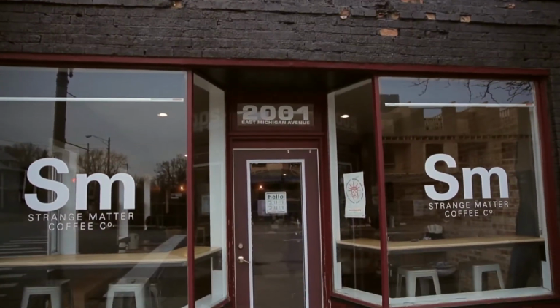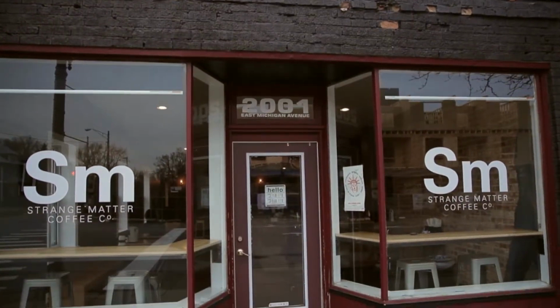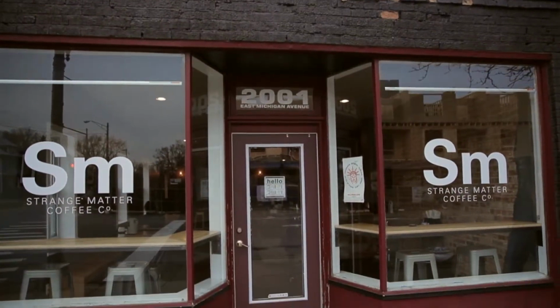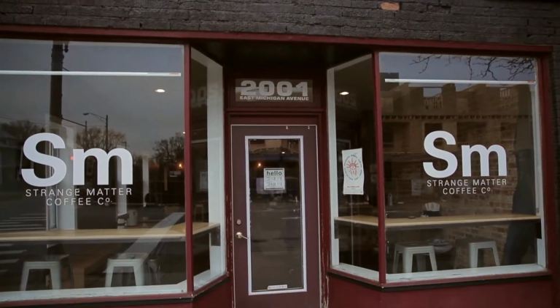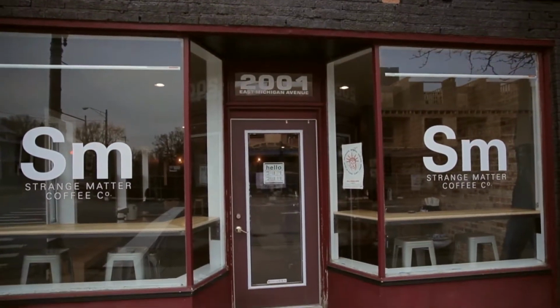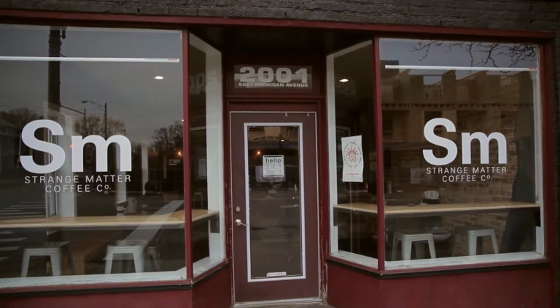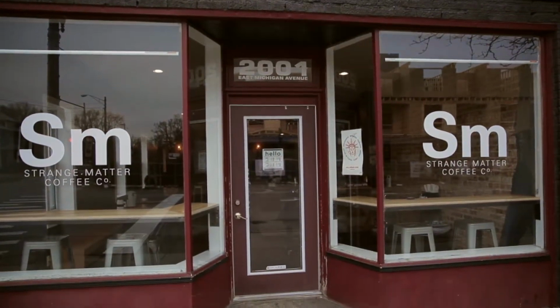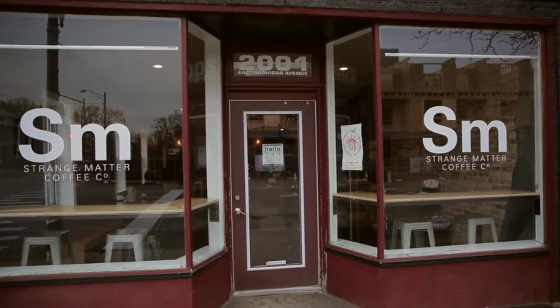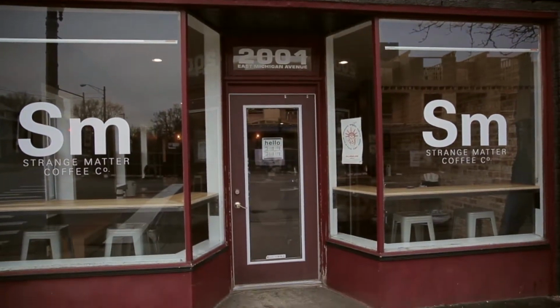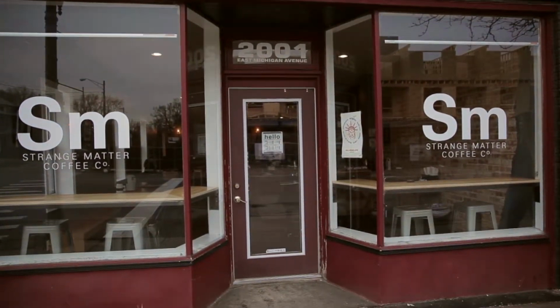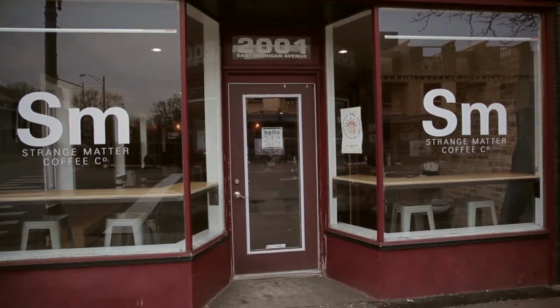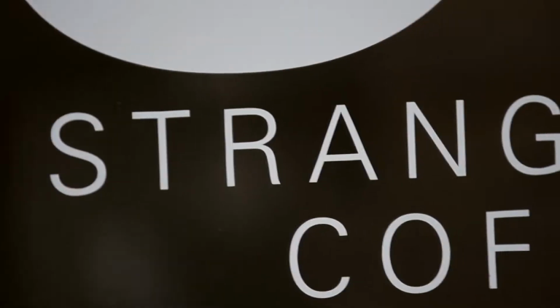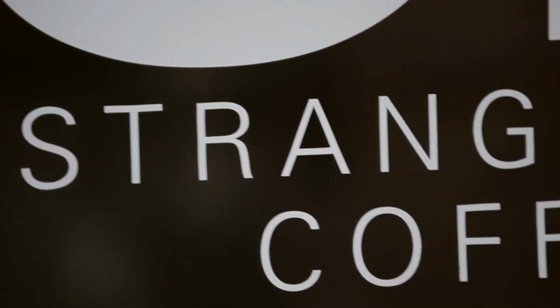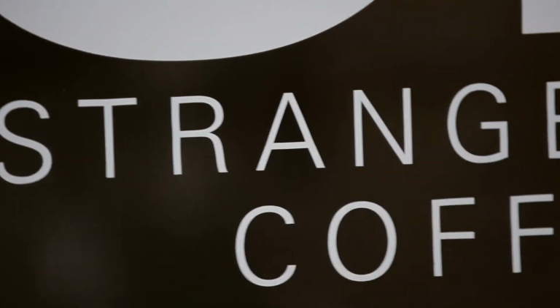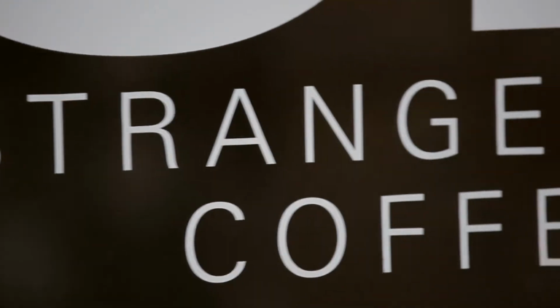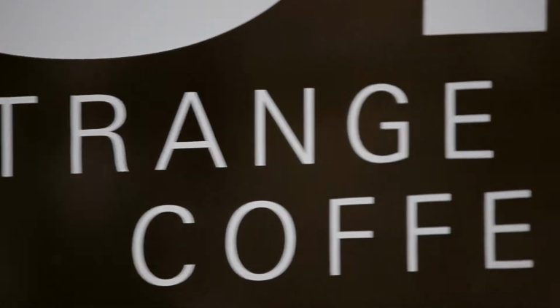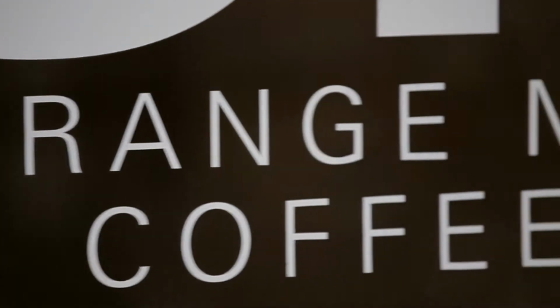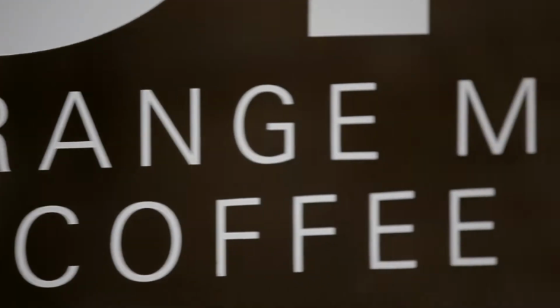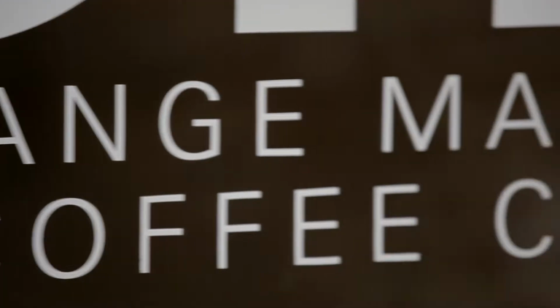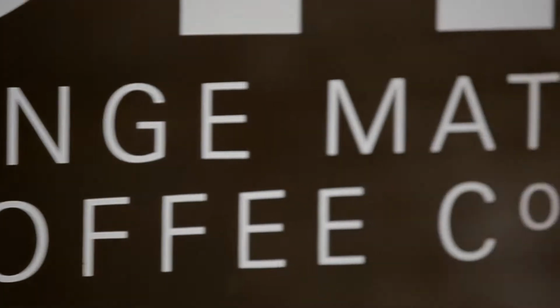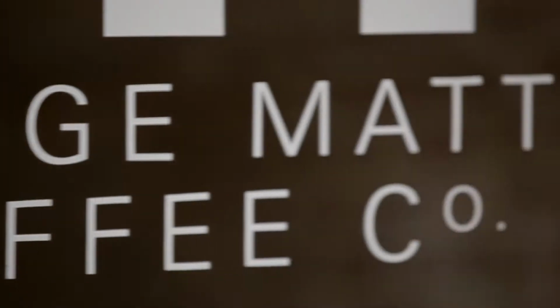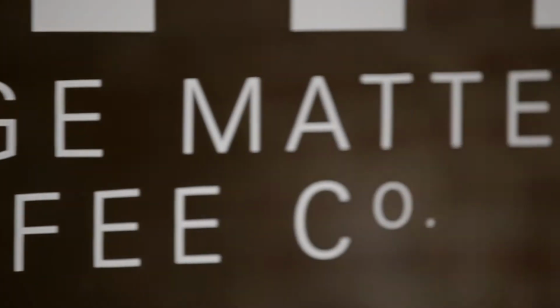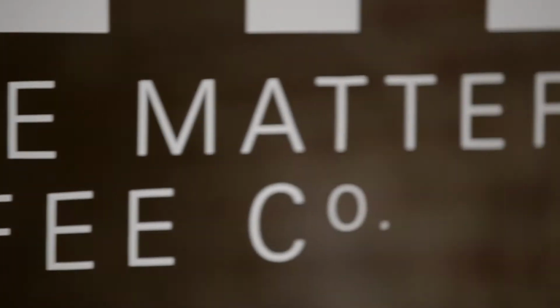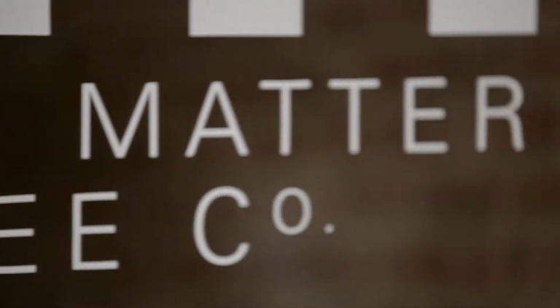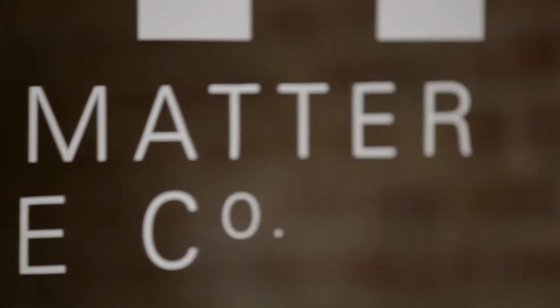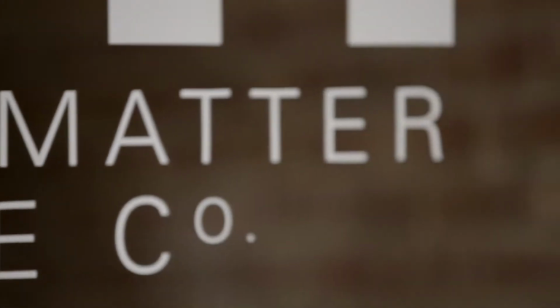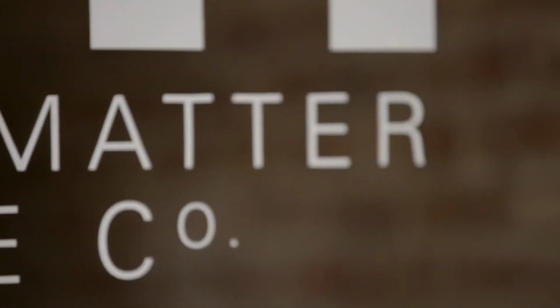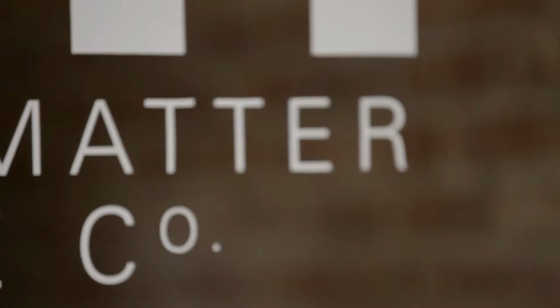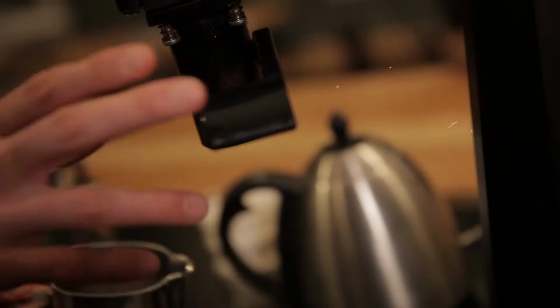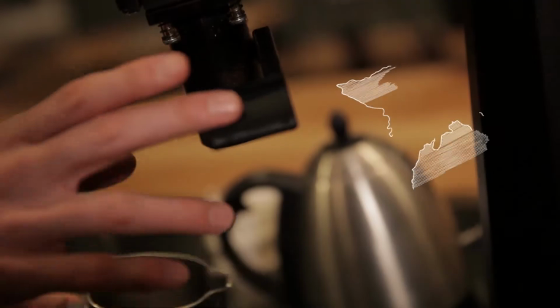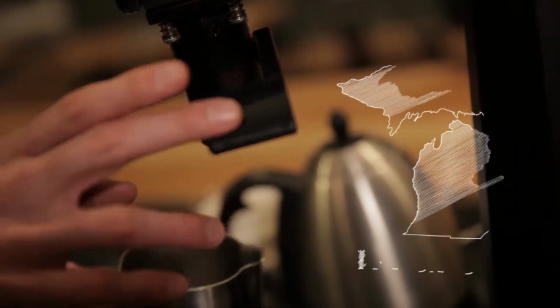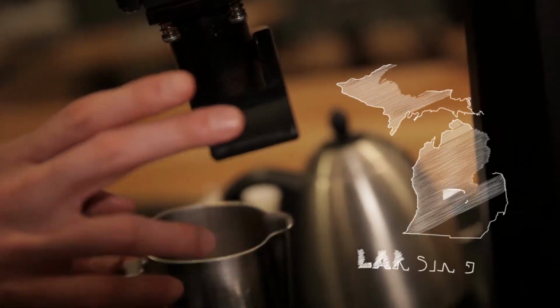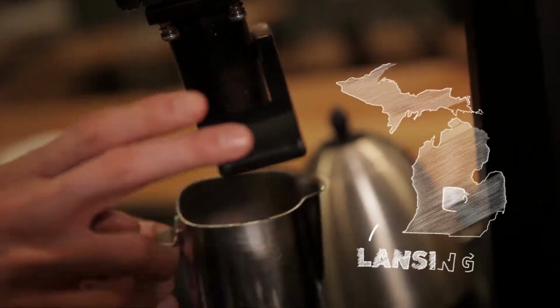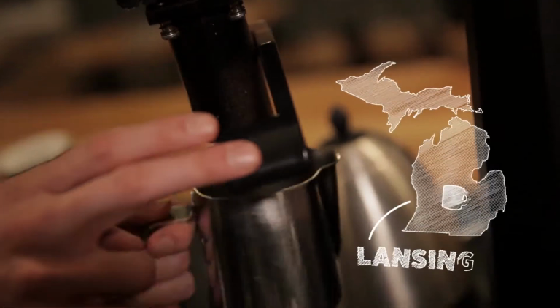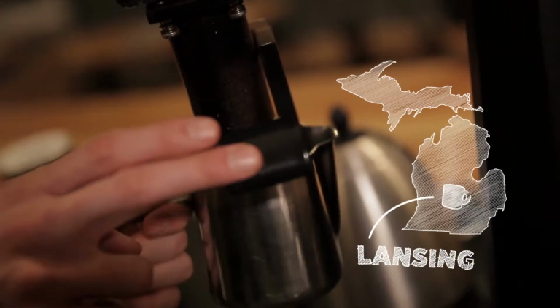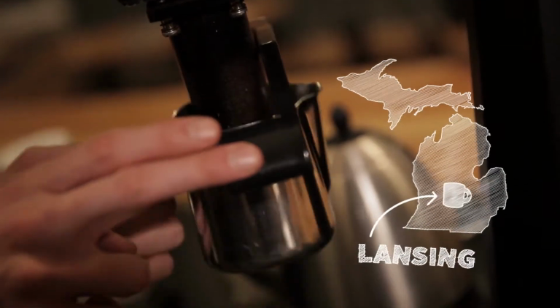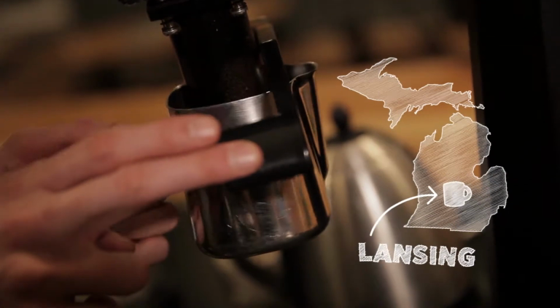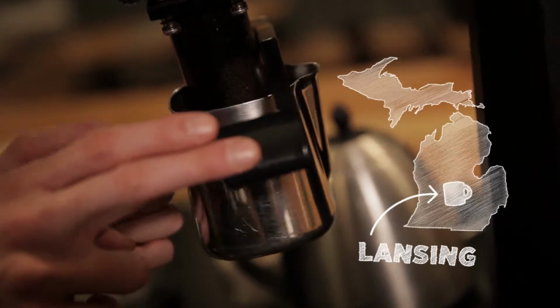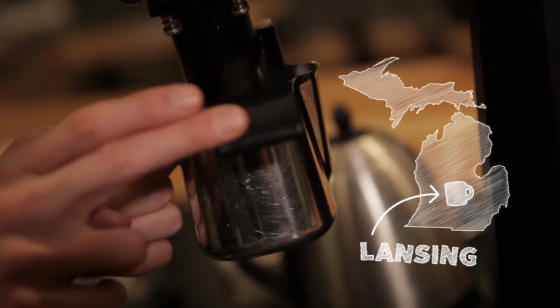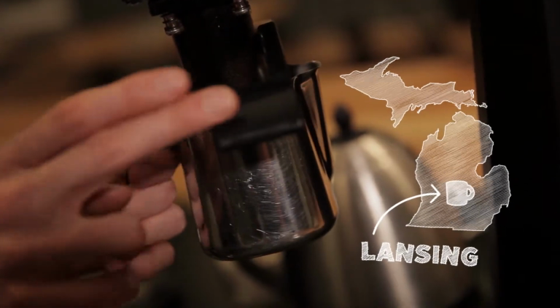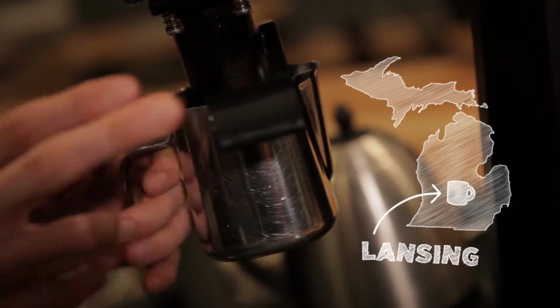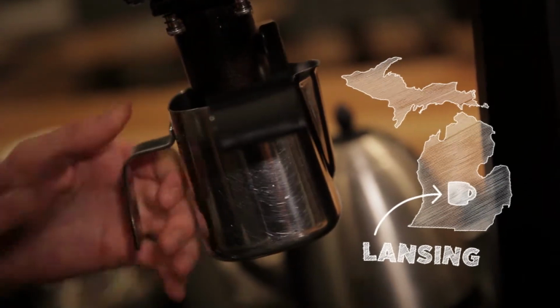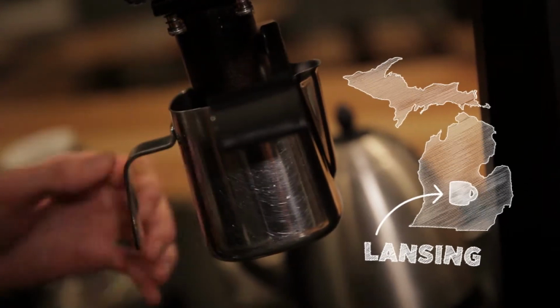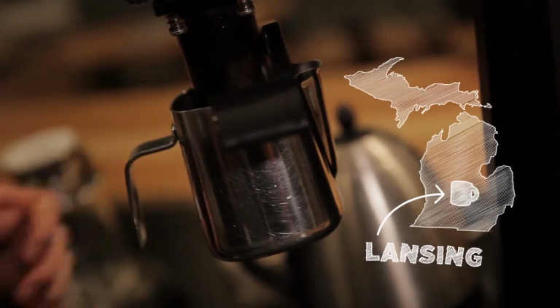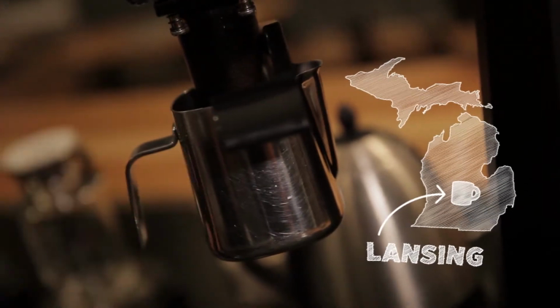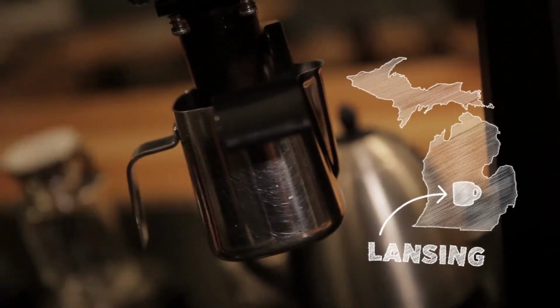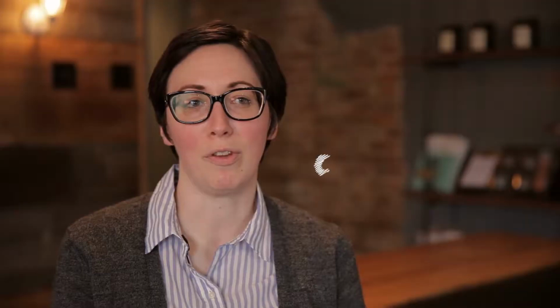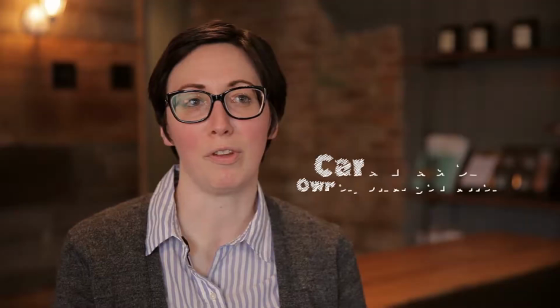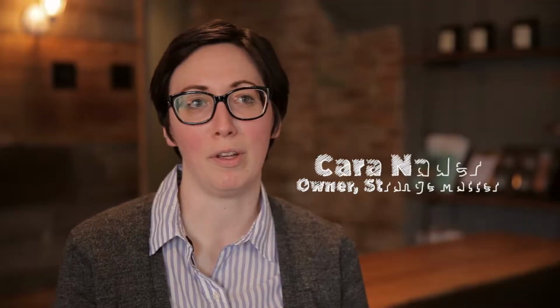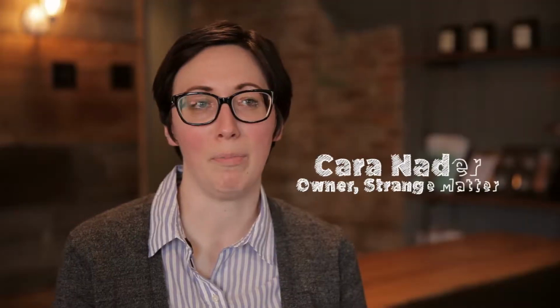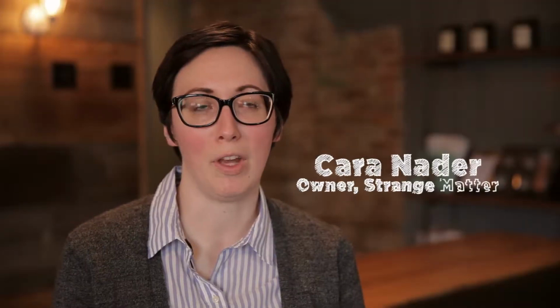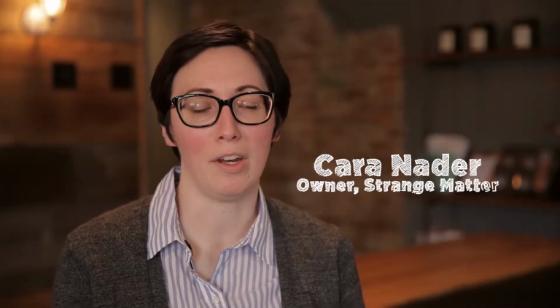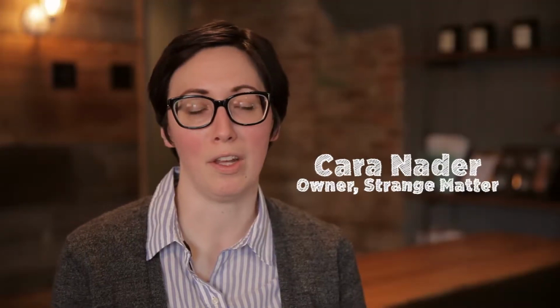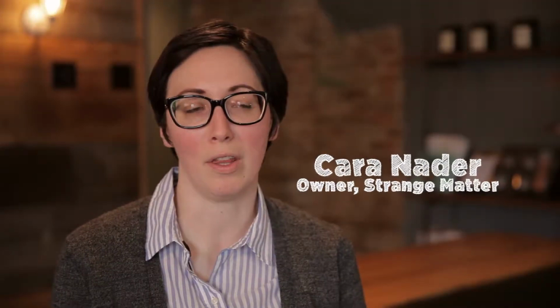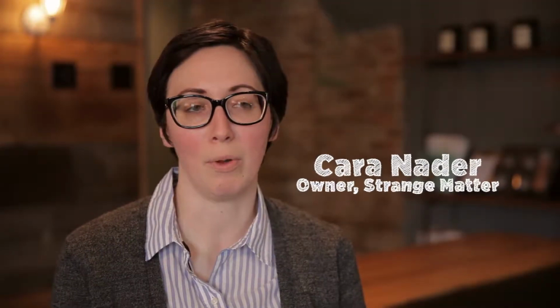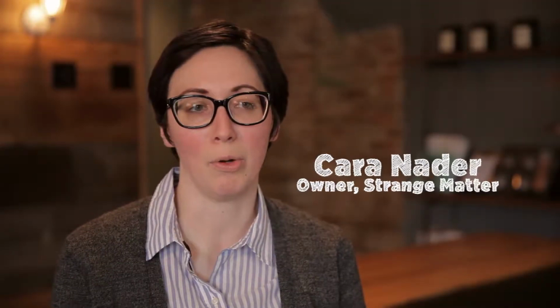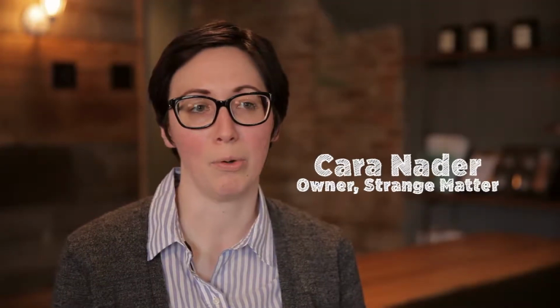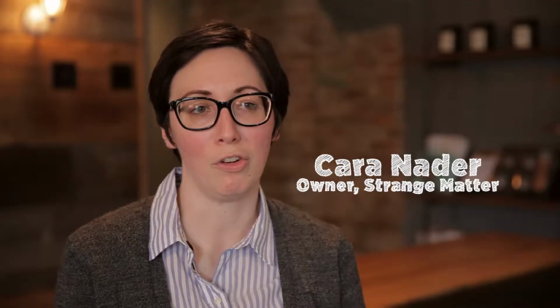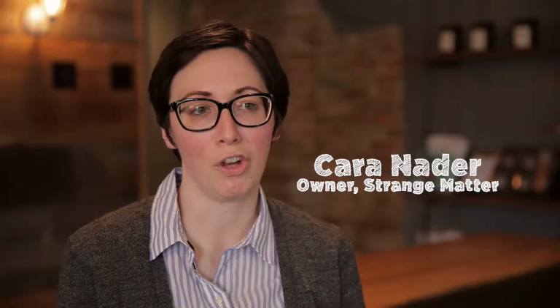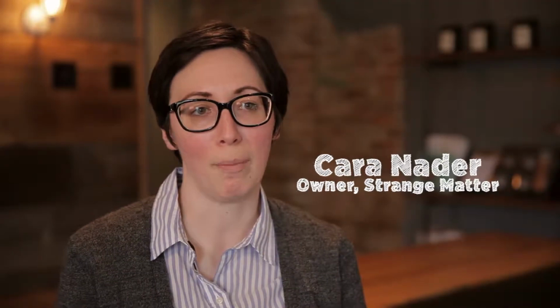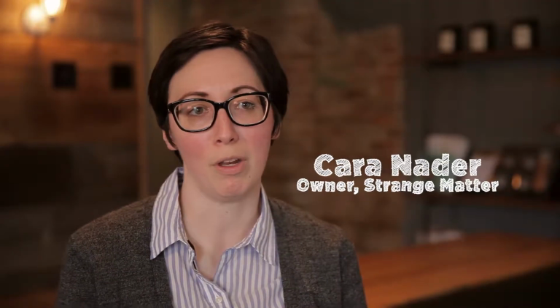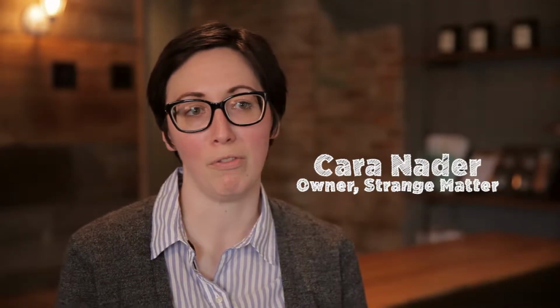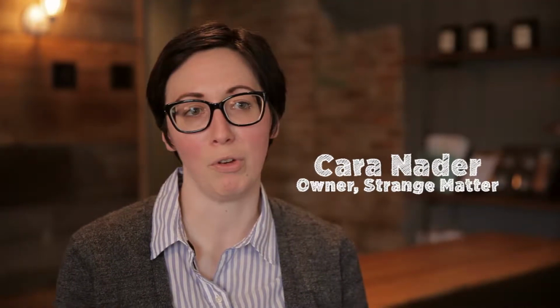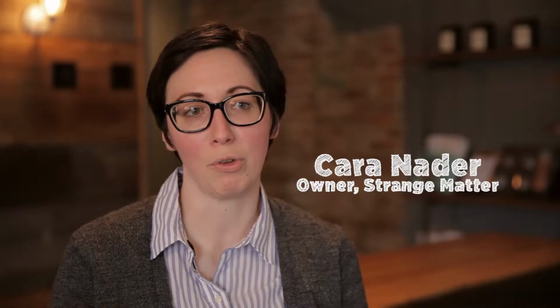My name is Kara. I own Strange Matter Coffee. We're a small pour-over coffee bar. Pour-over coffee is basically the idea that we brew each cup individually.